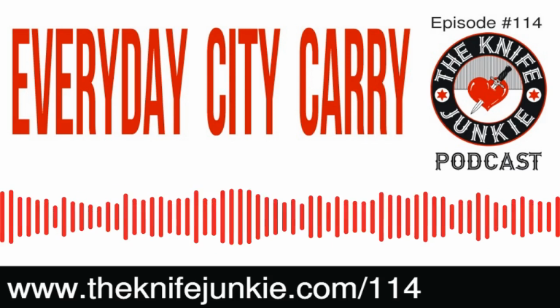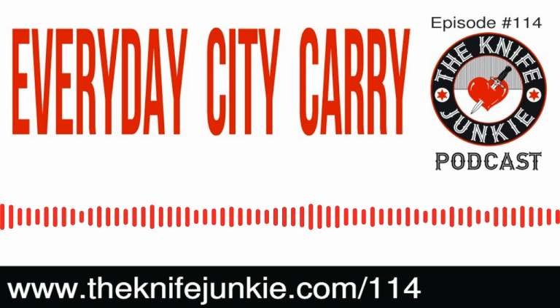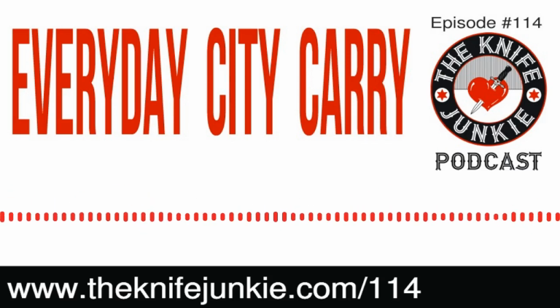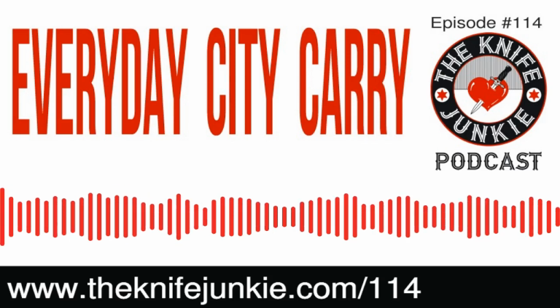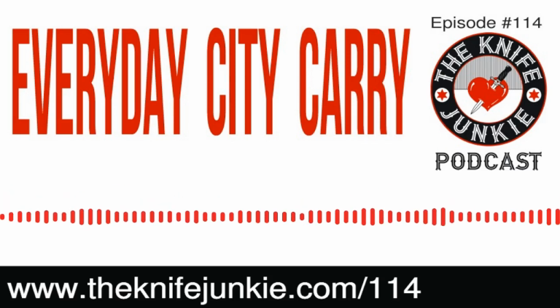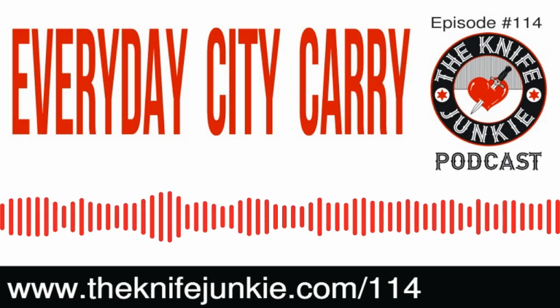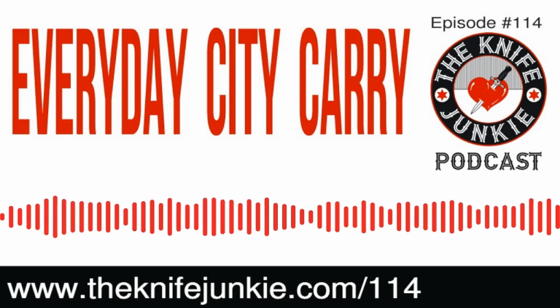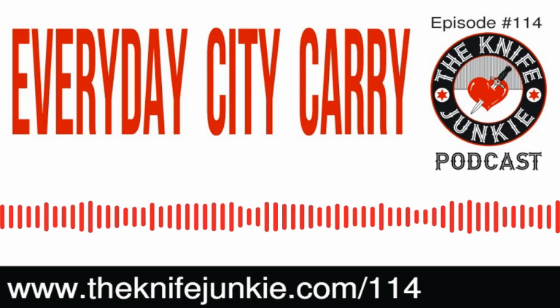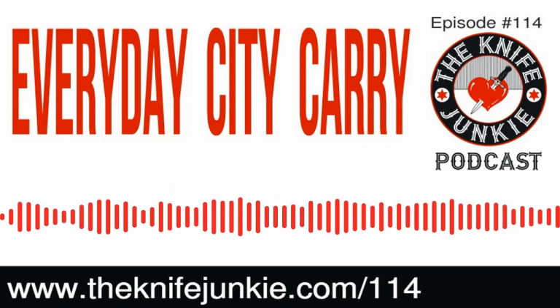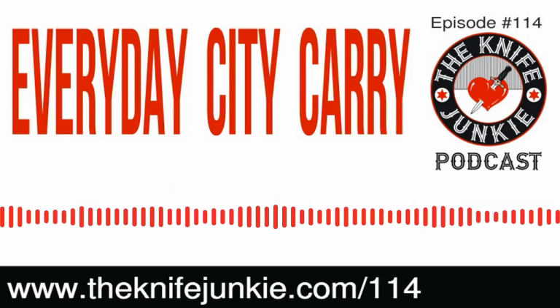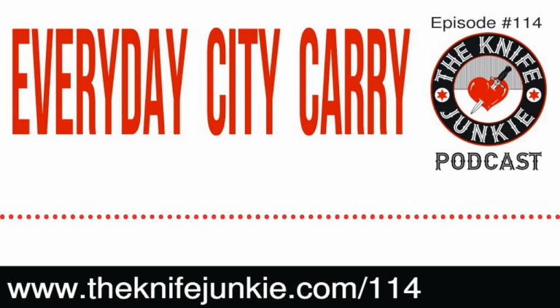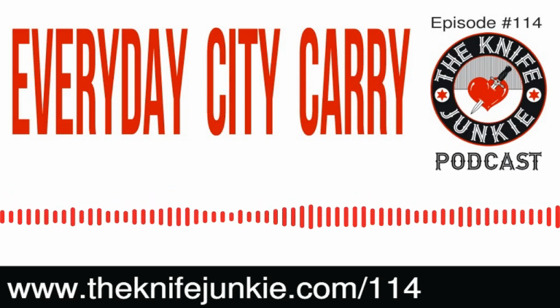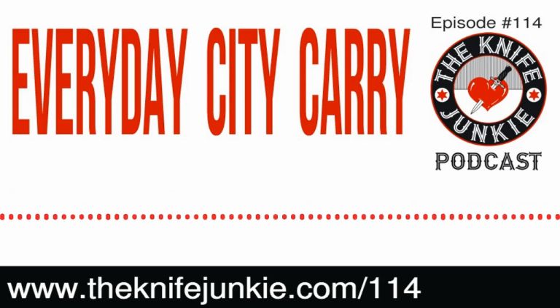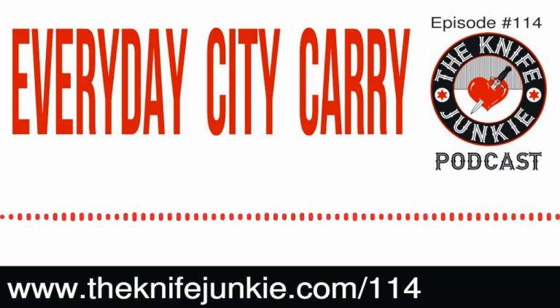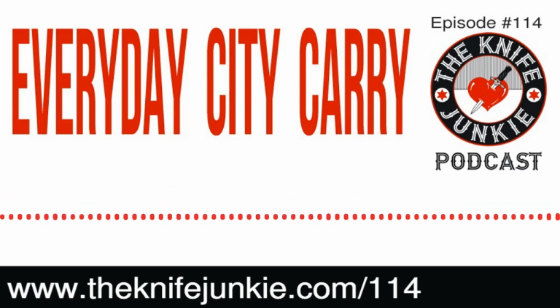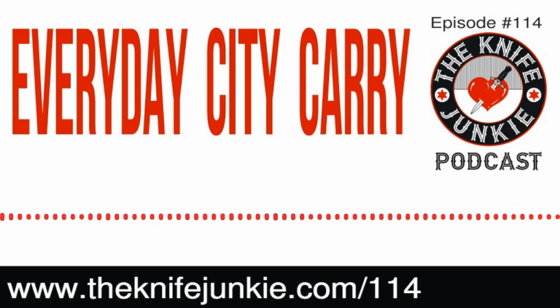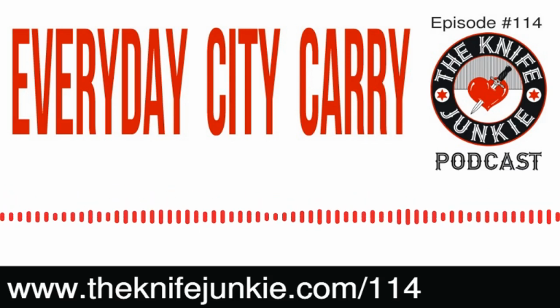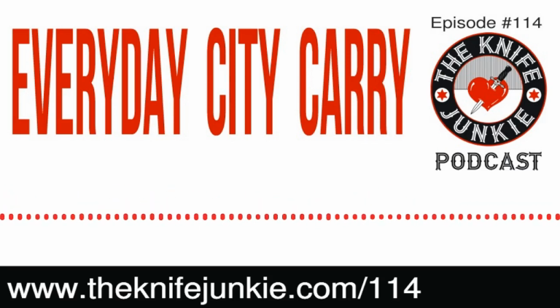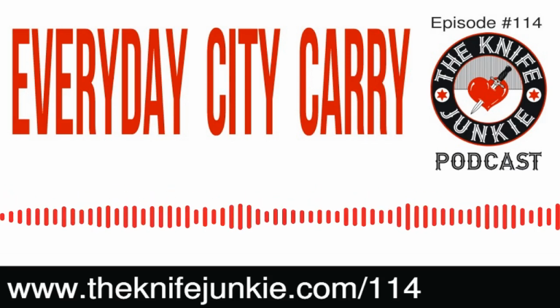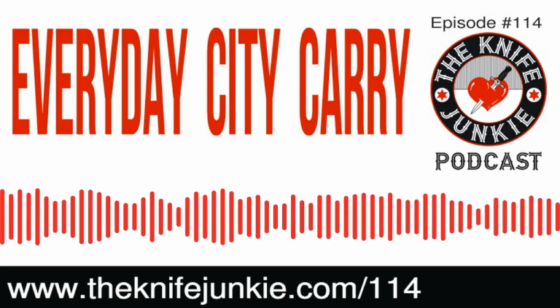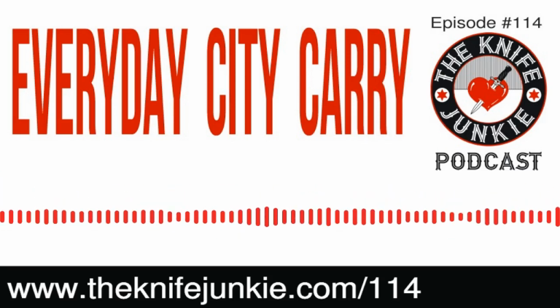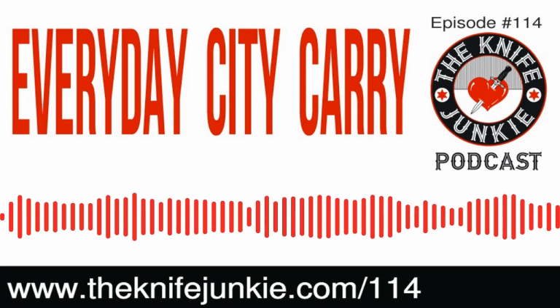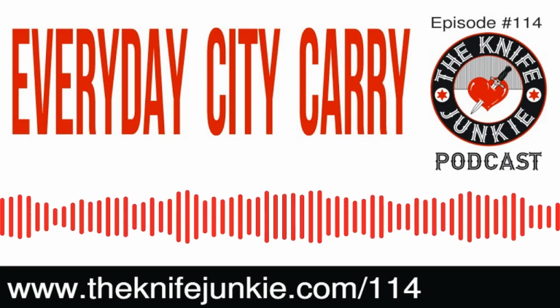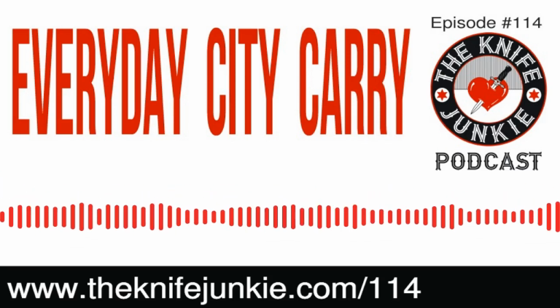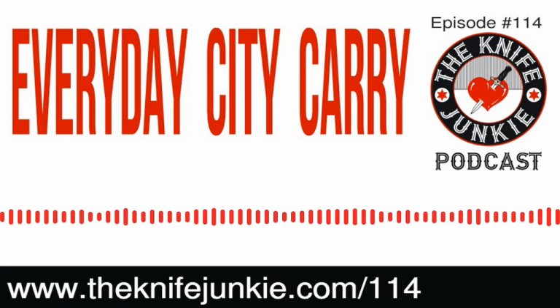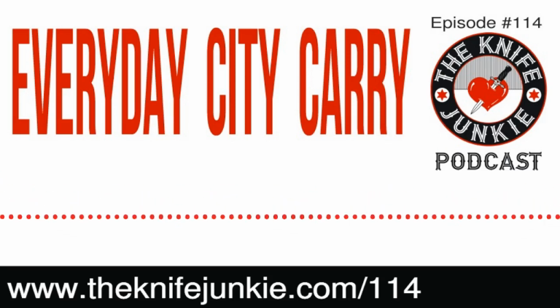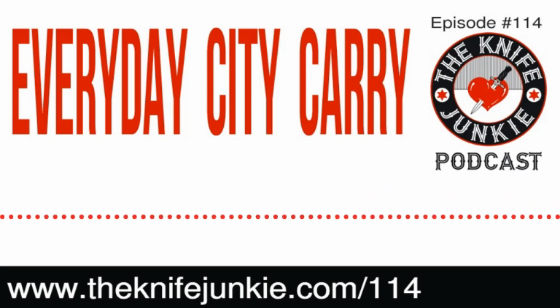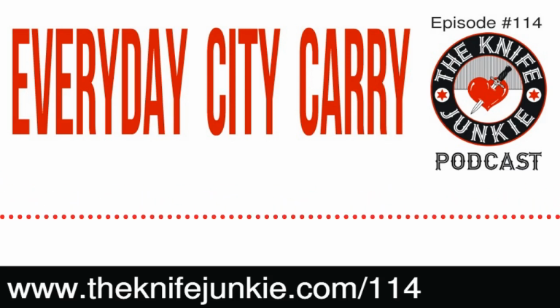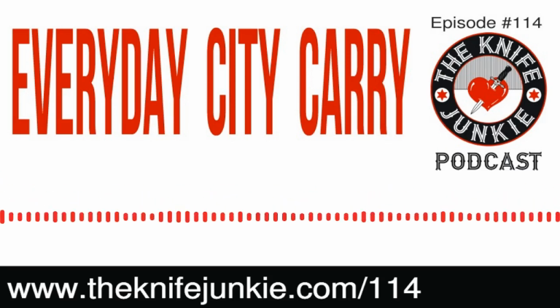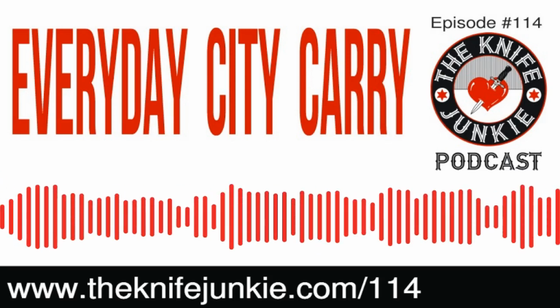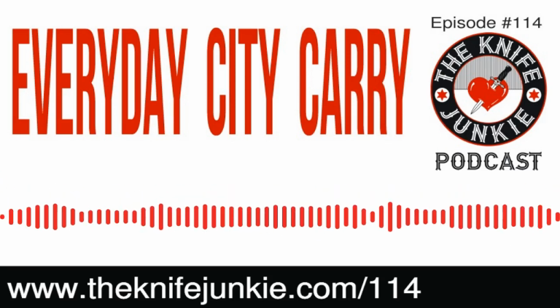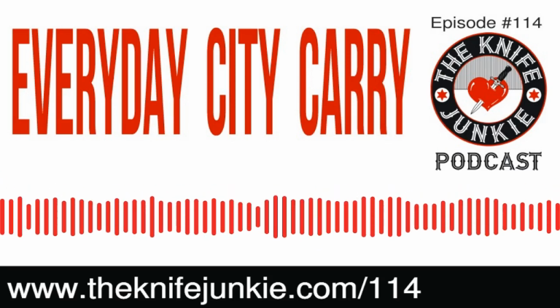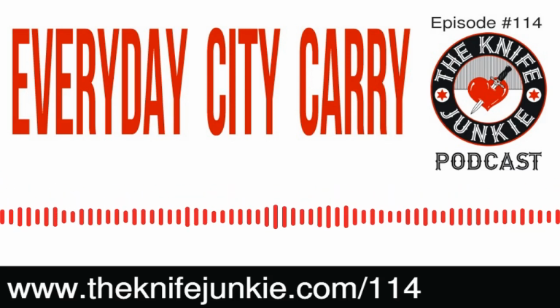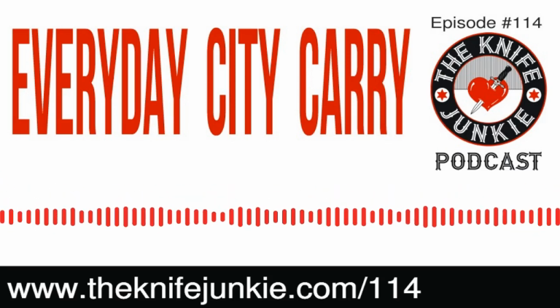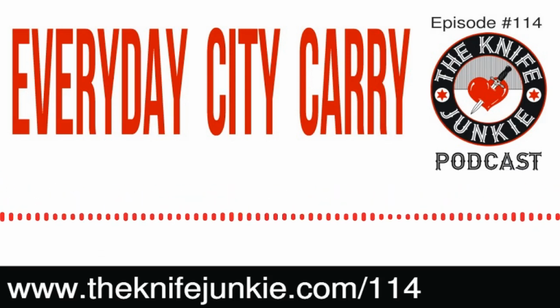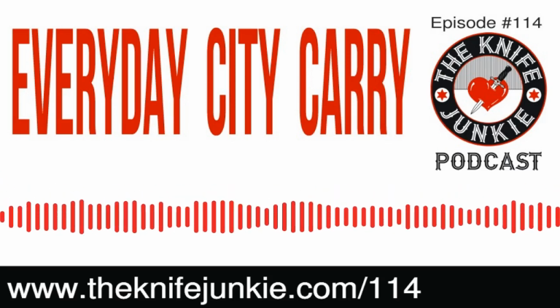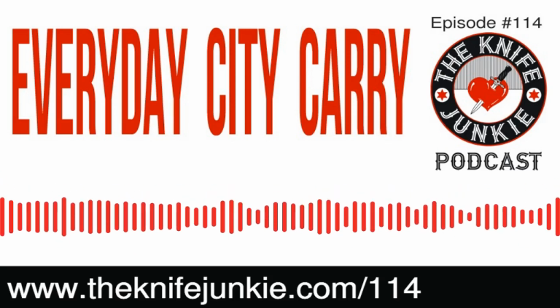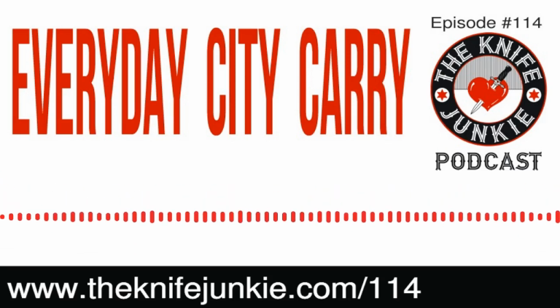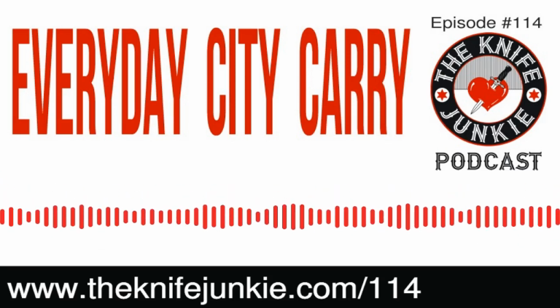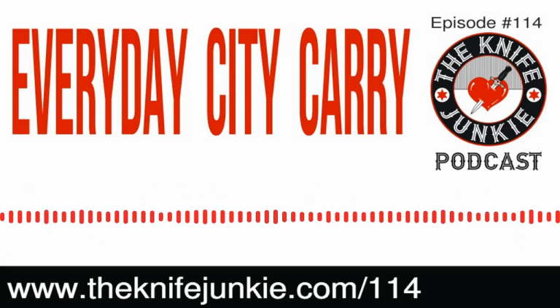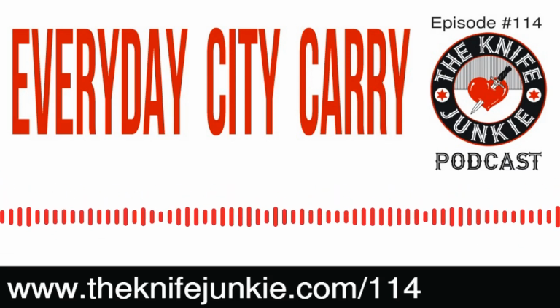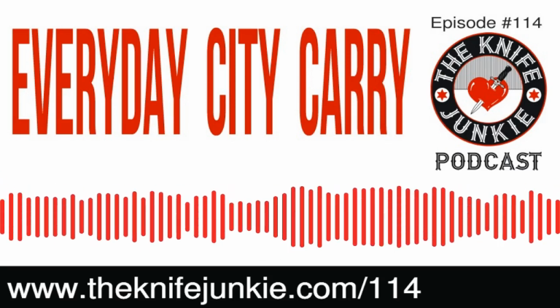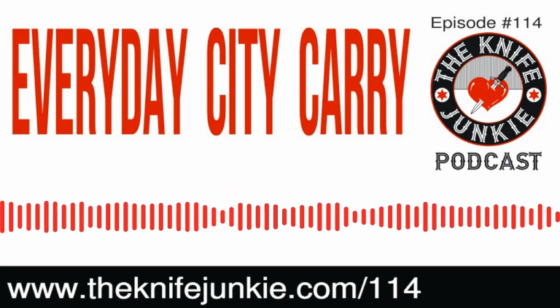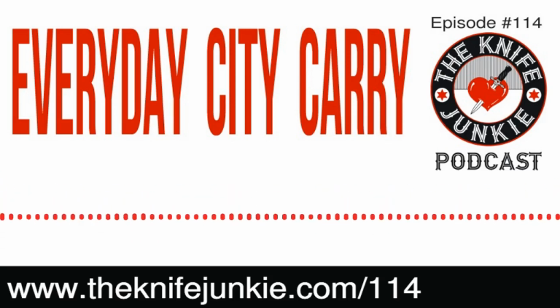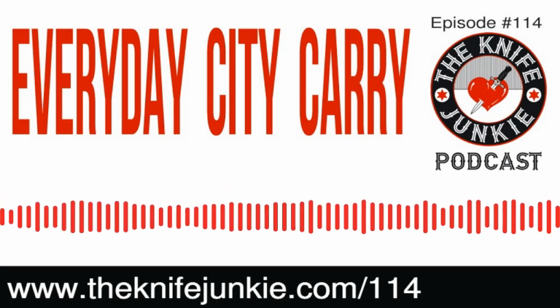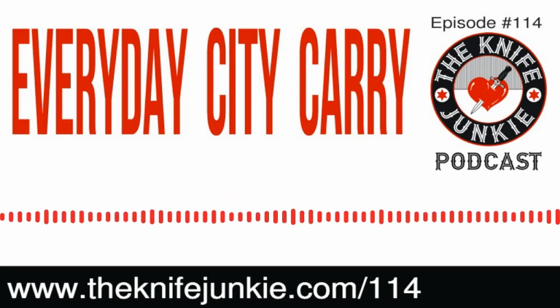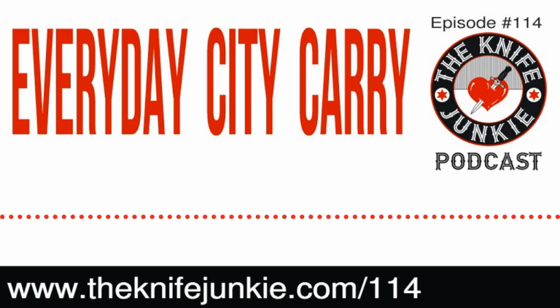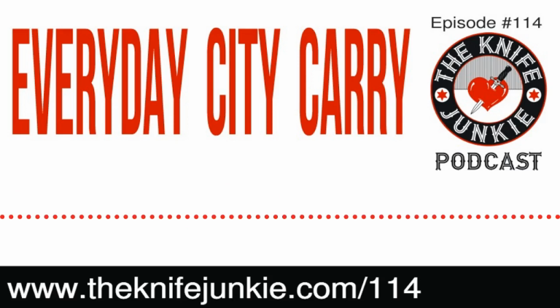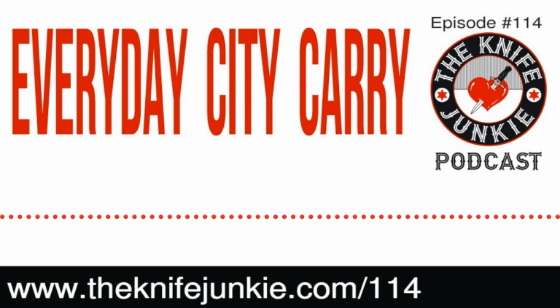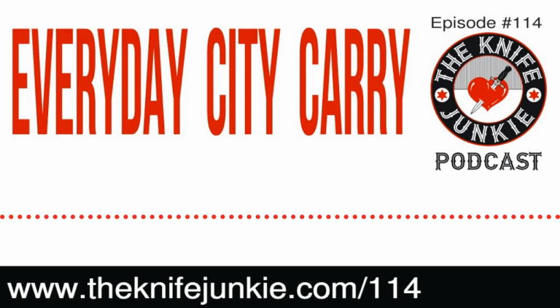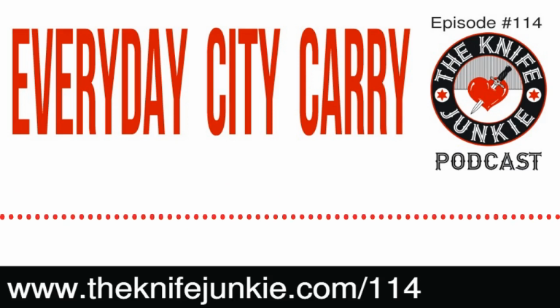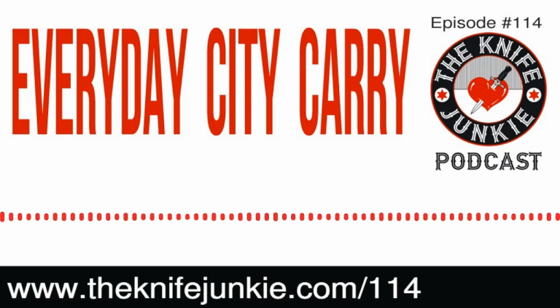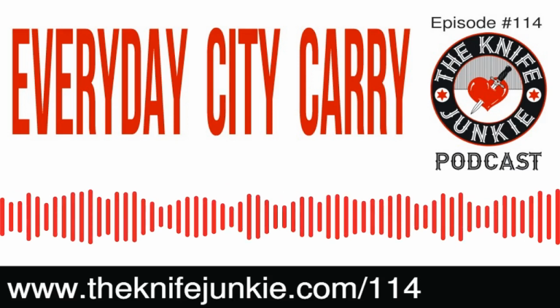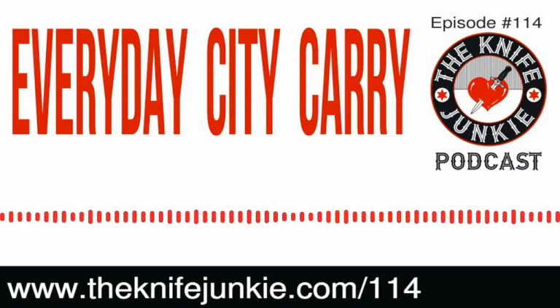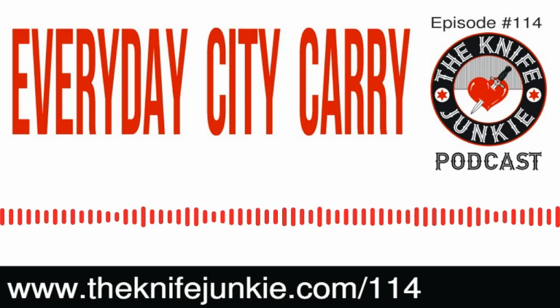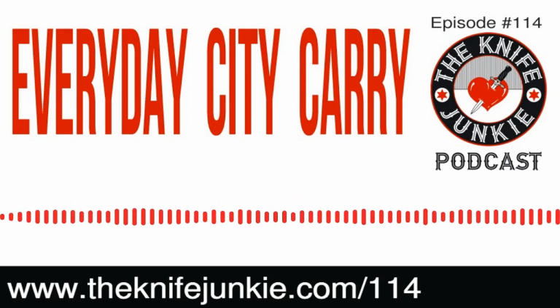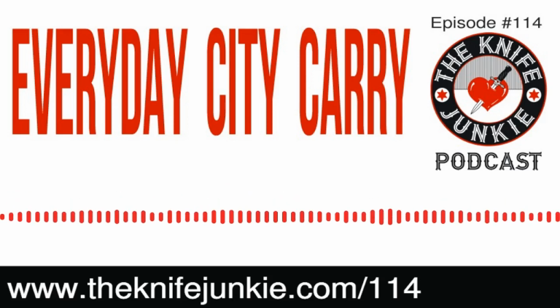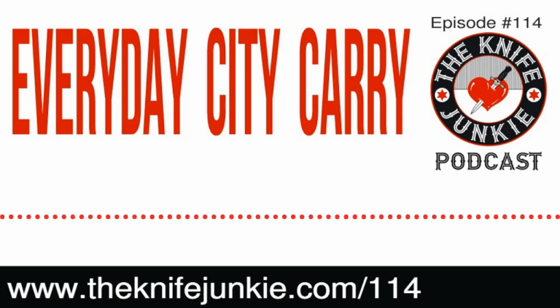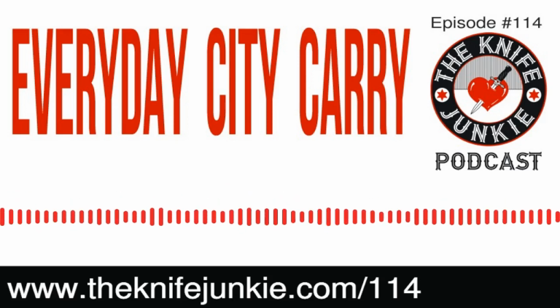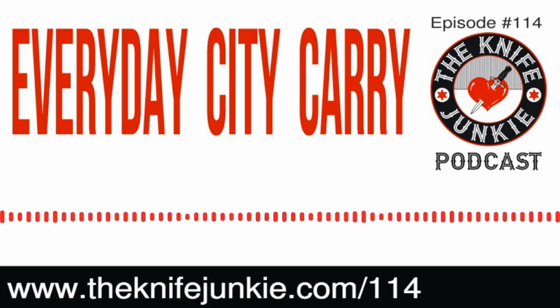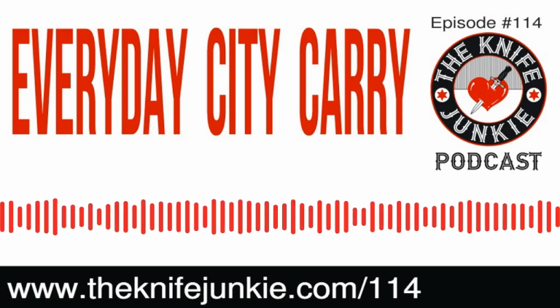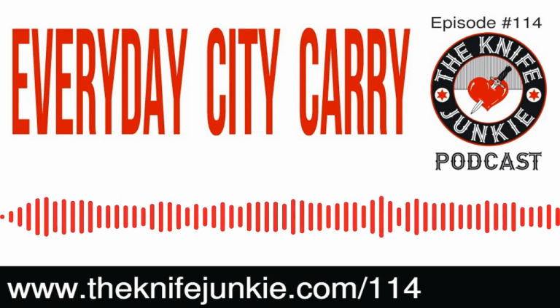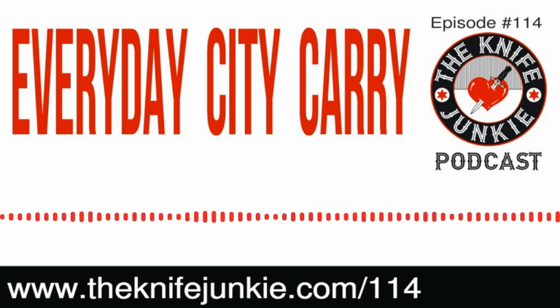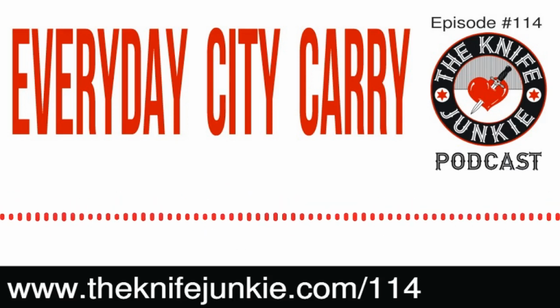Blade forums are great too. I've sent knives to places with no idea what their laws are — if you want it and you bought it, I'm assuming you're willing to take the risk. What would I do without blade forums? So, I forgot to ask you right up front for a pocket check. What are you carrying today?